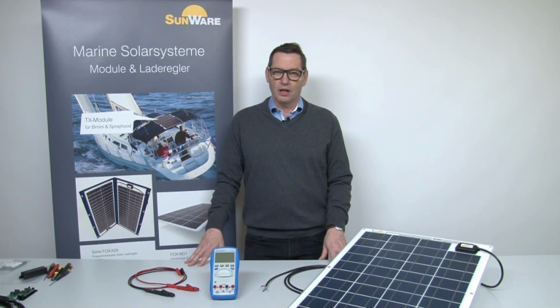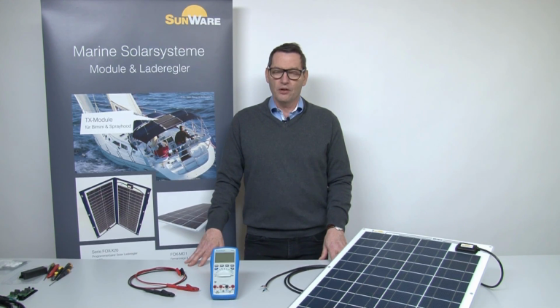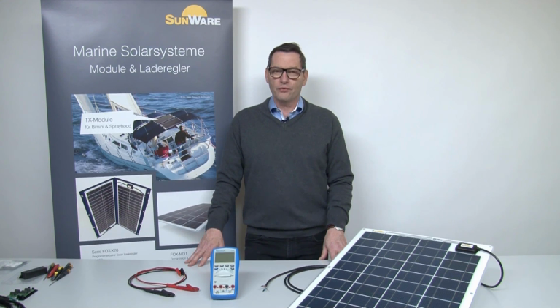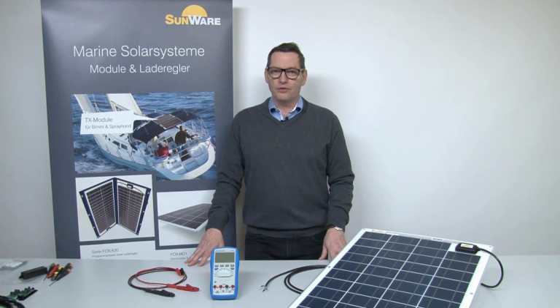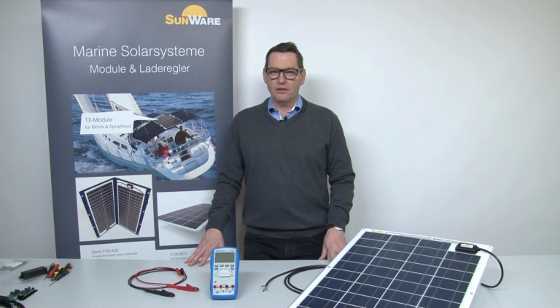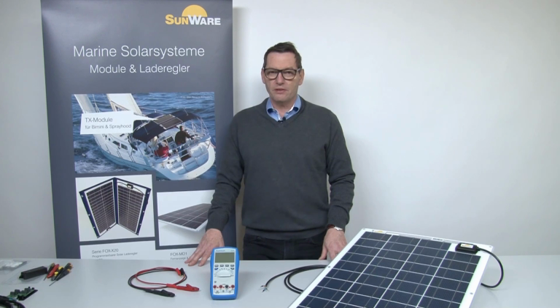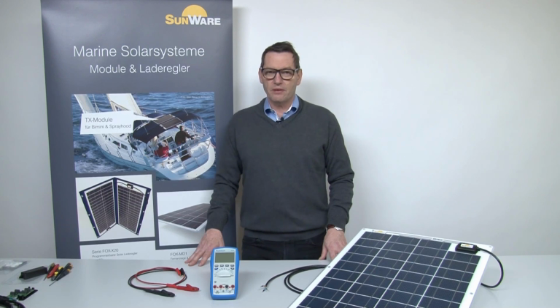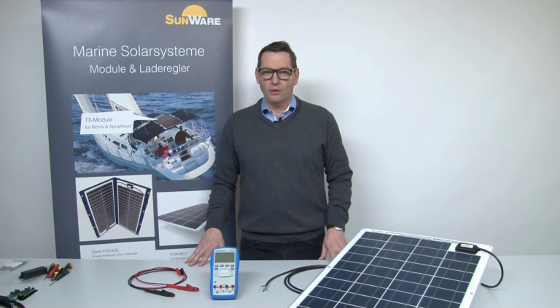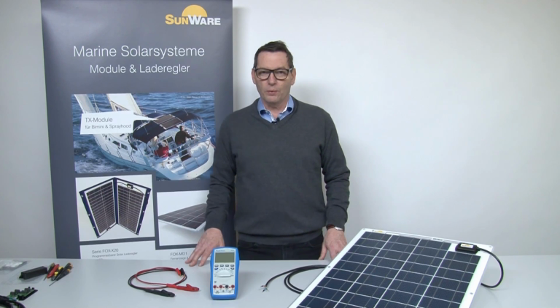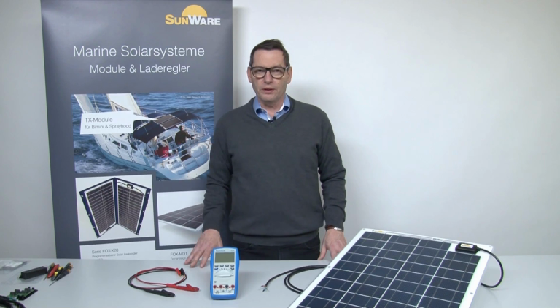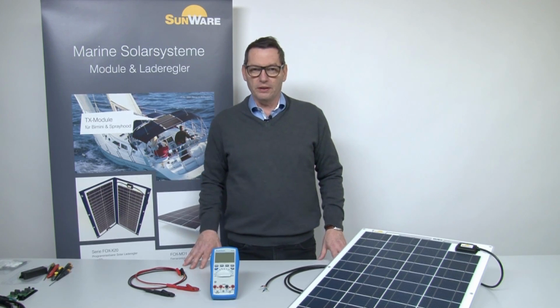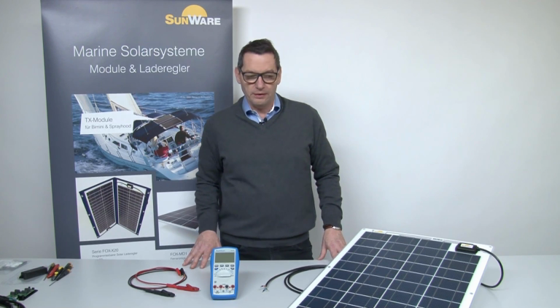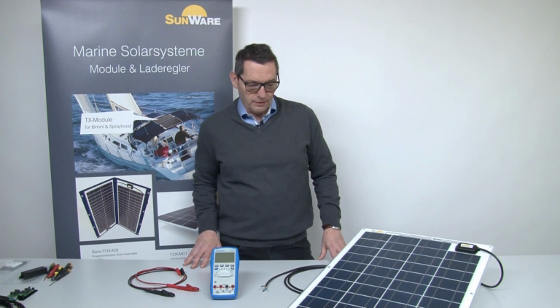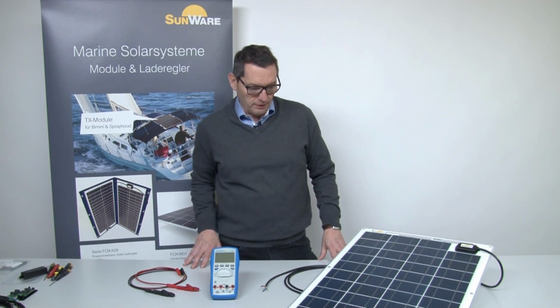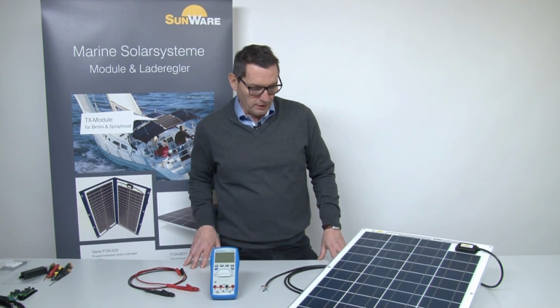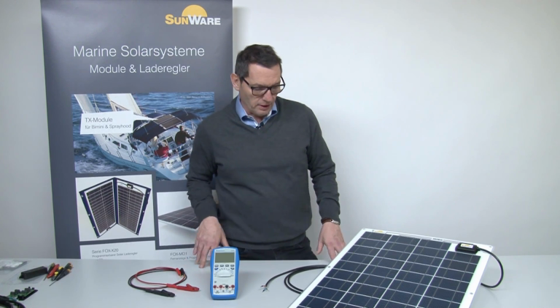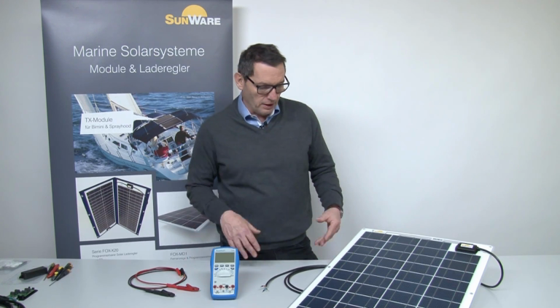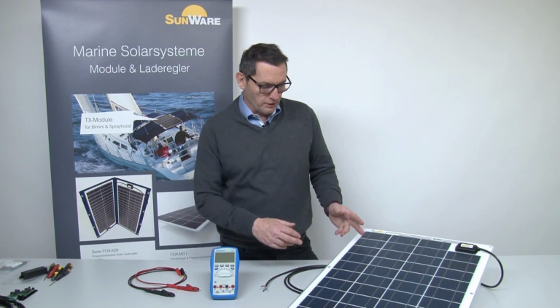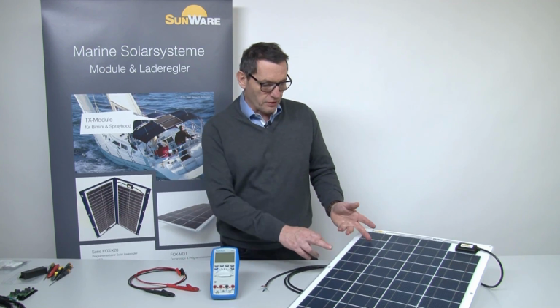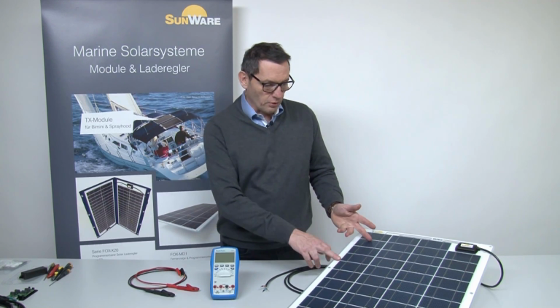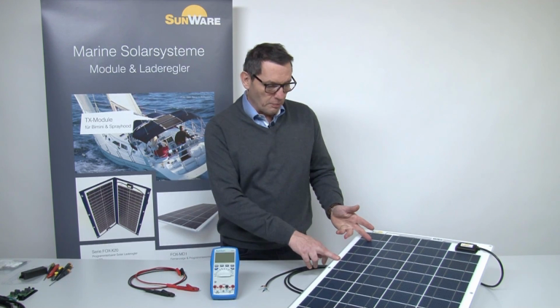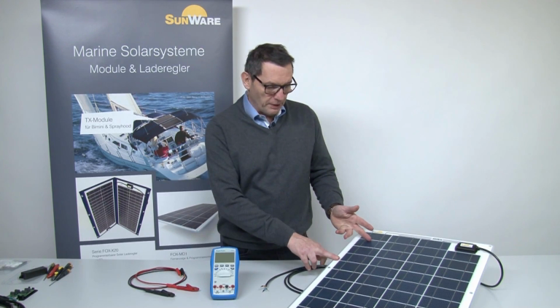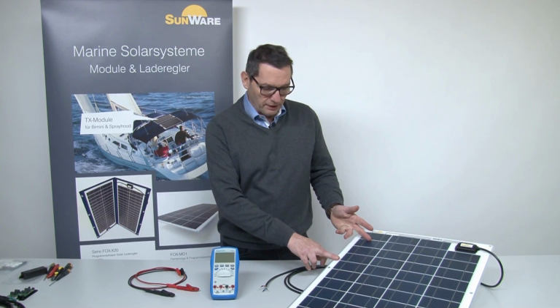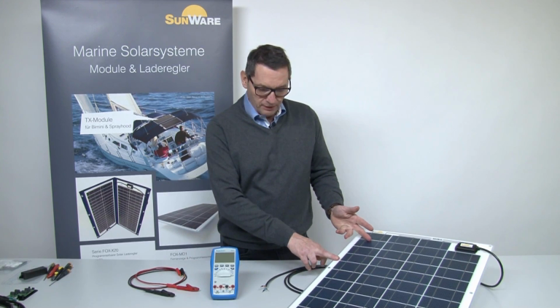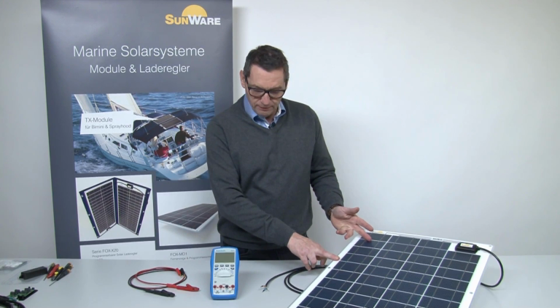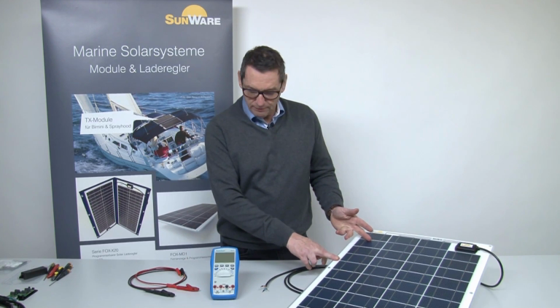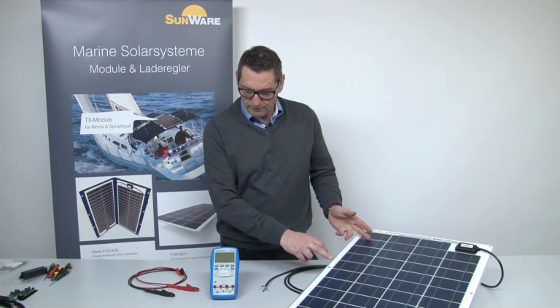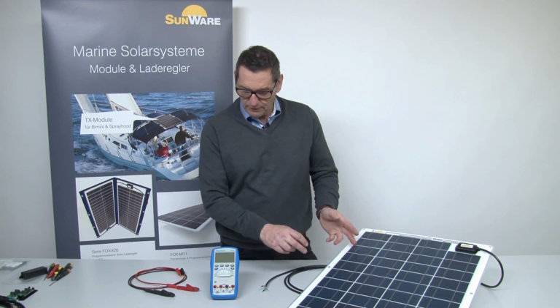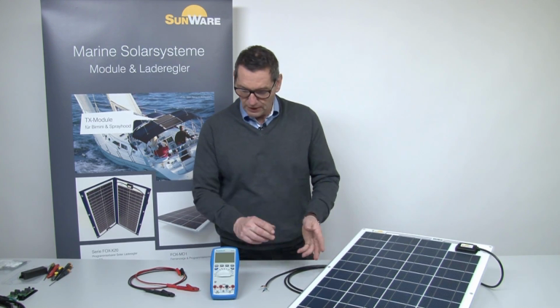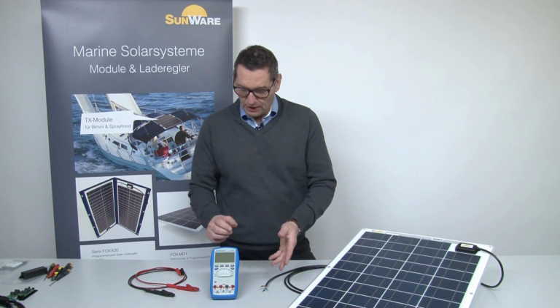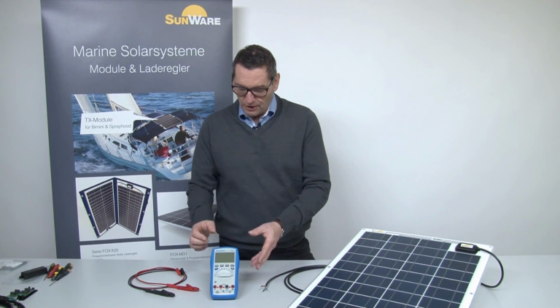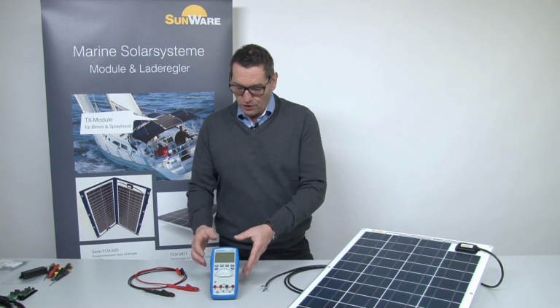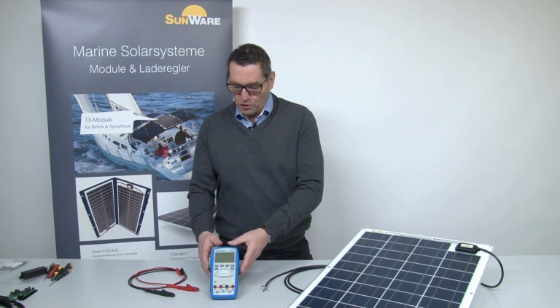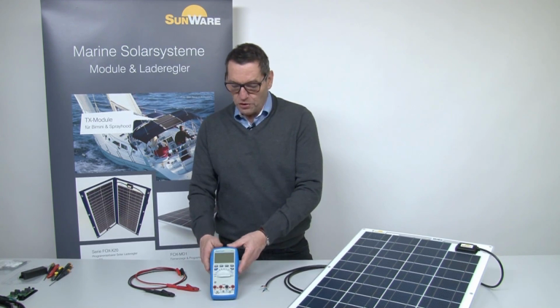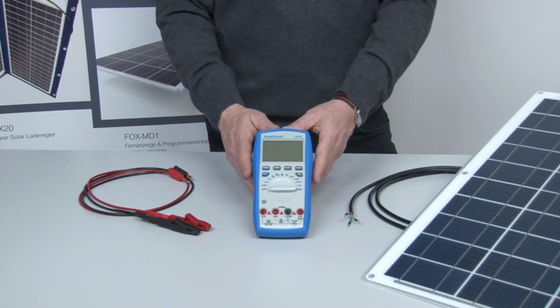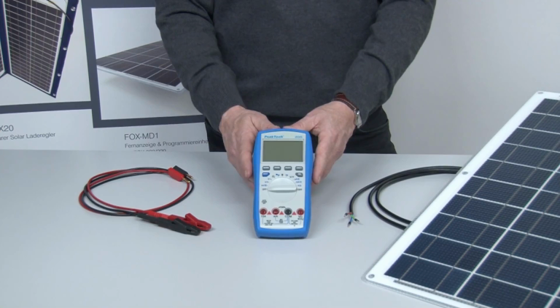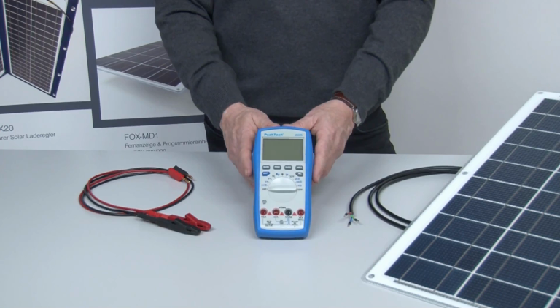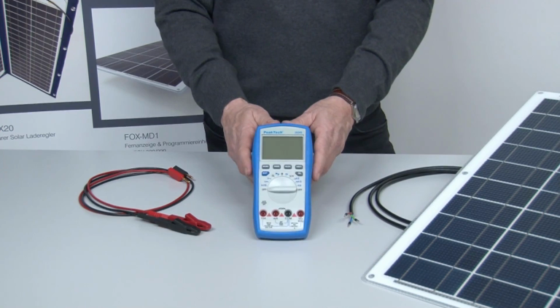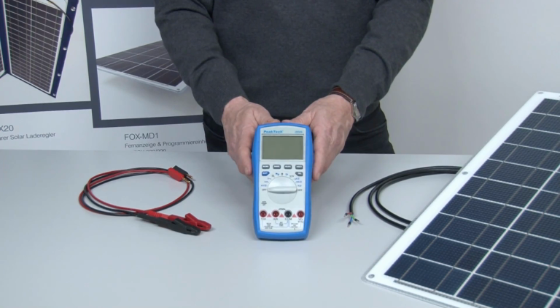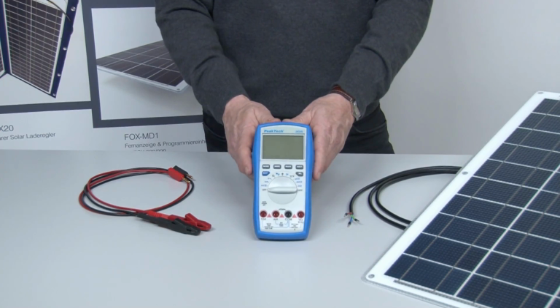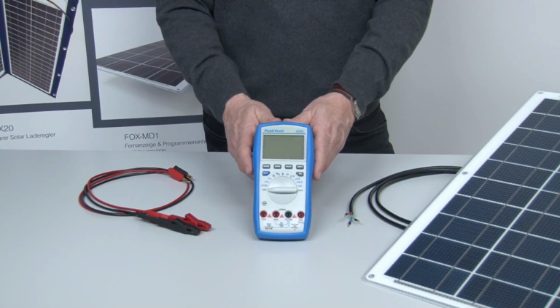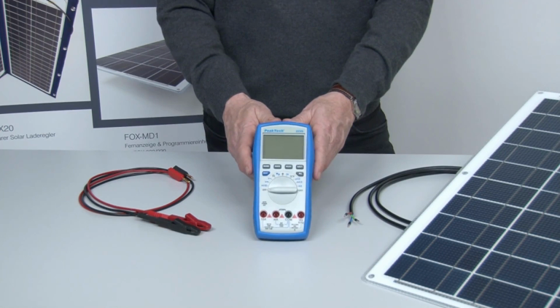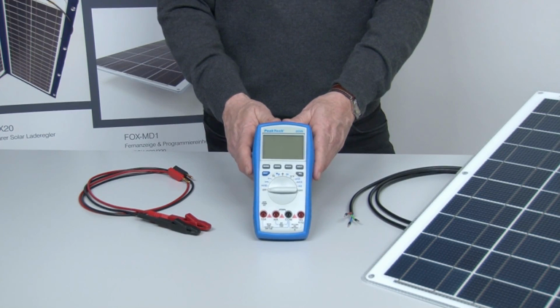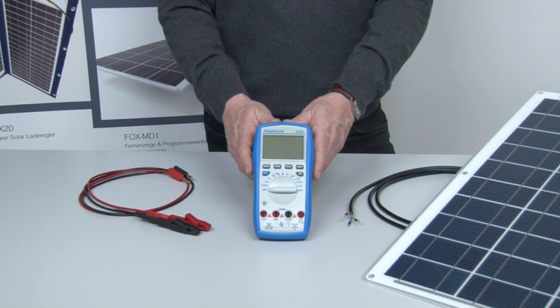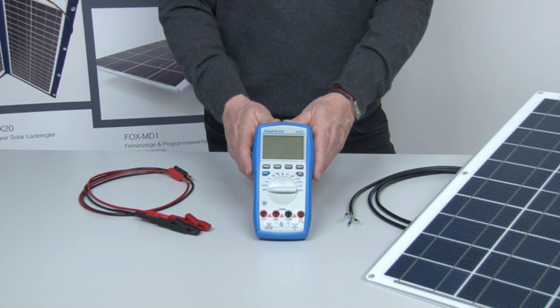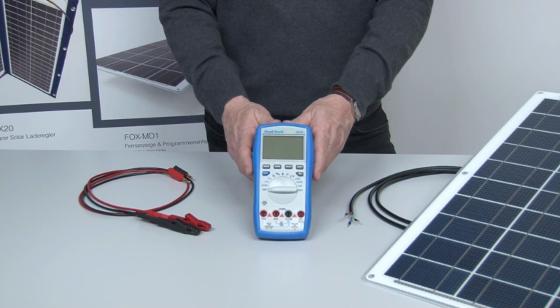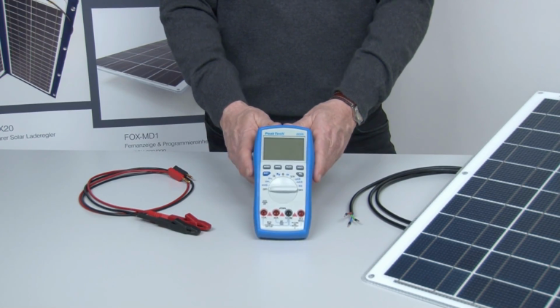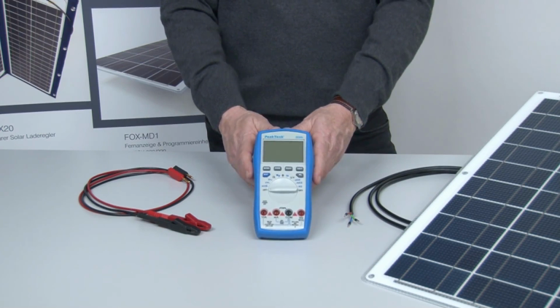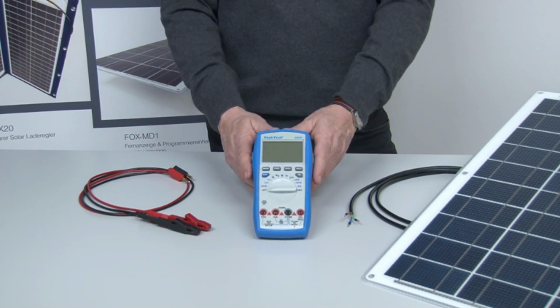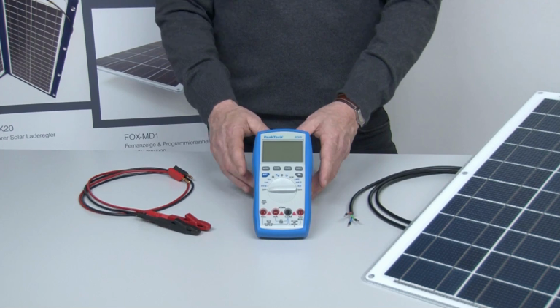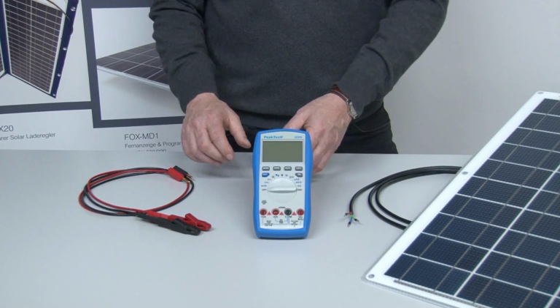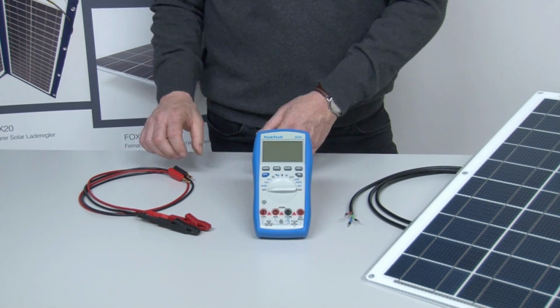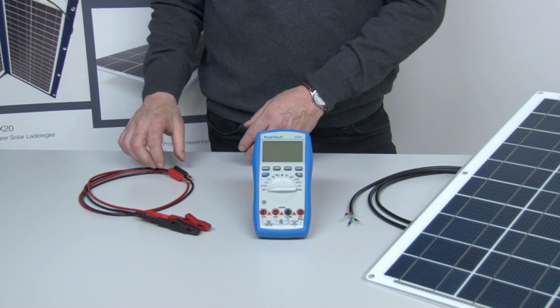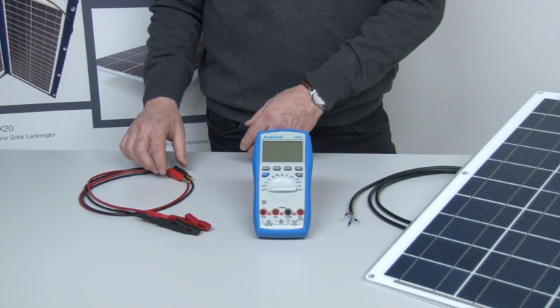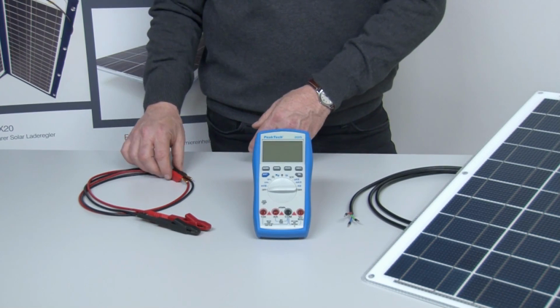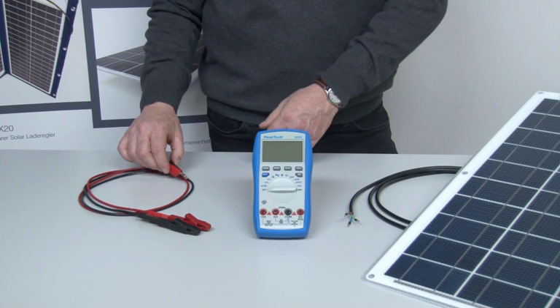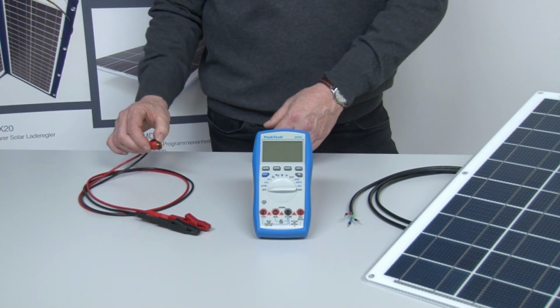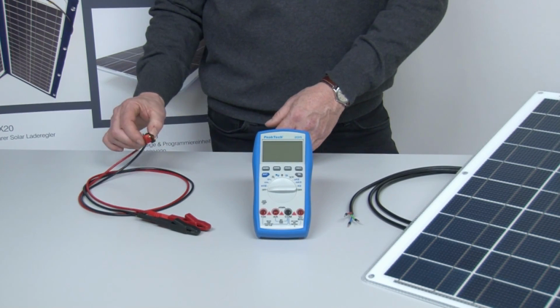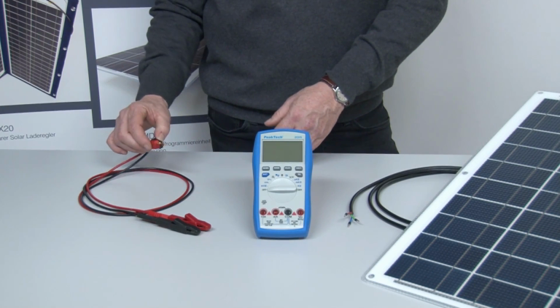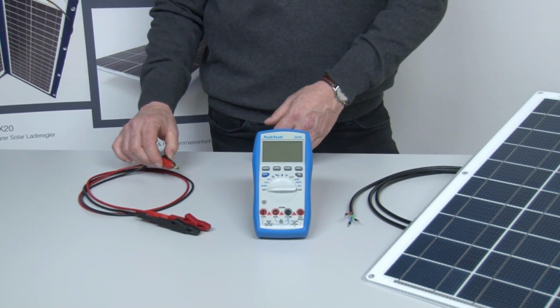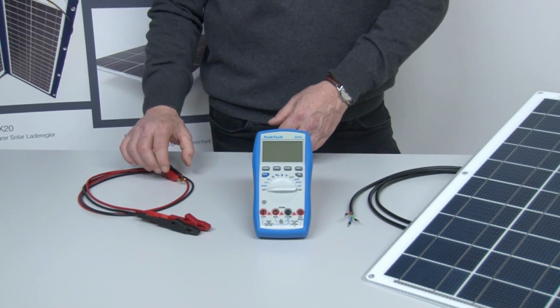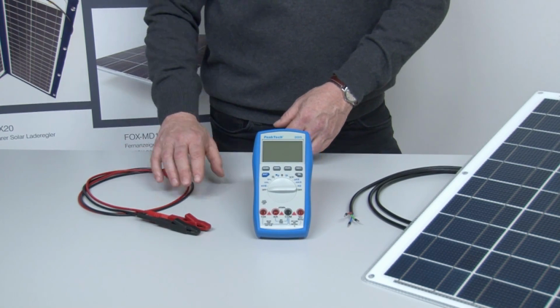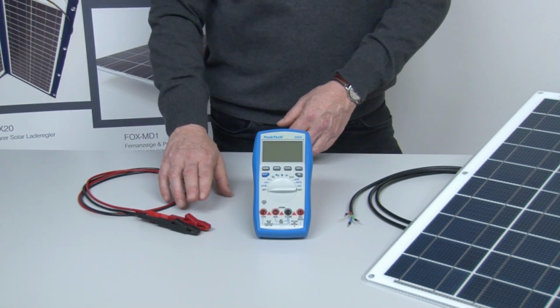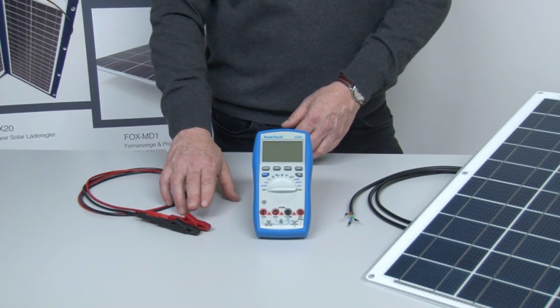For this we need the solar panel, a digital multimeter, and two test leads with crocodile clamps.